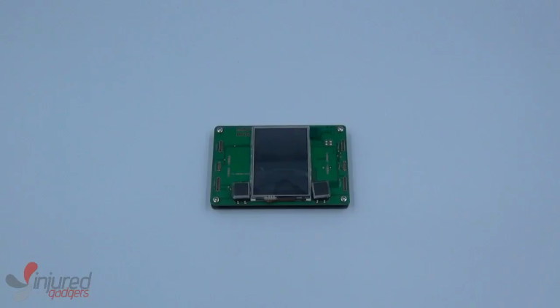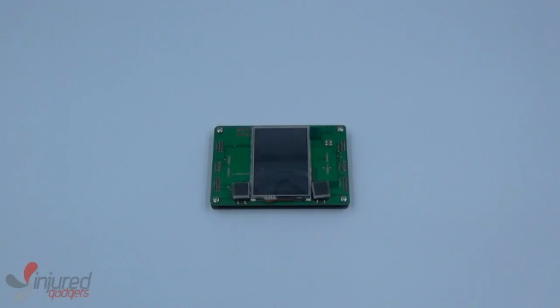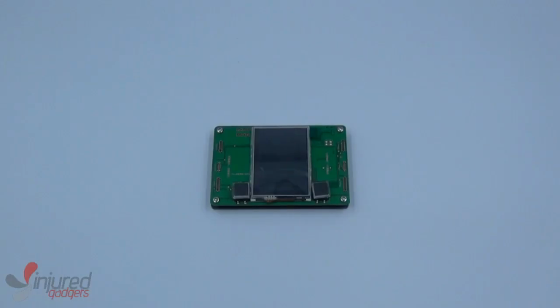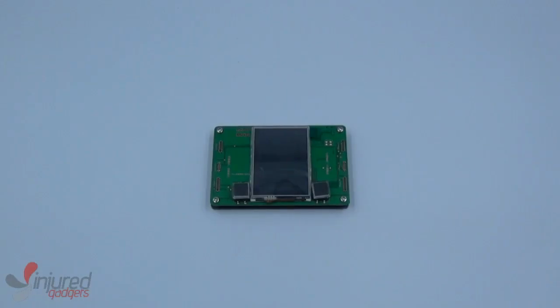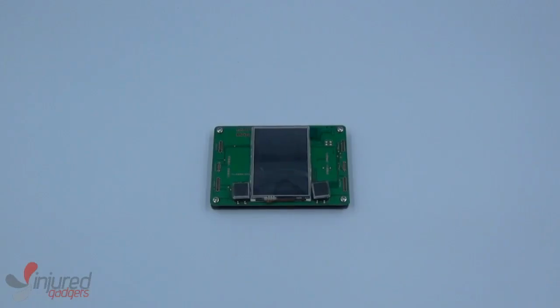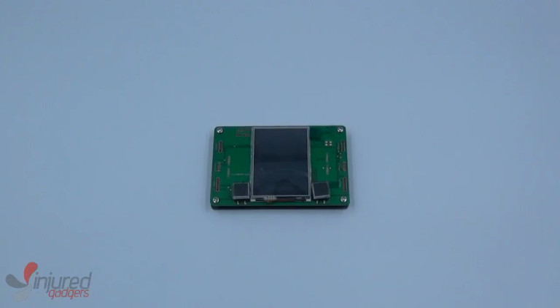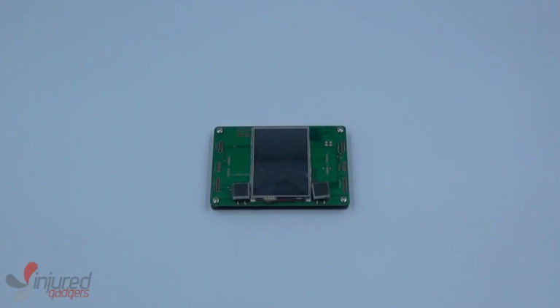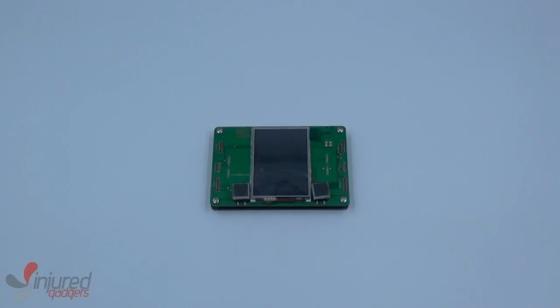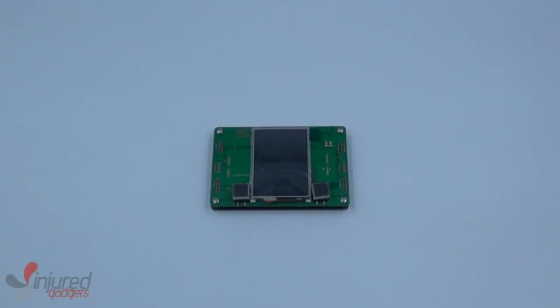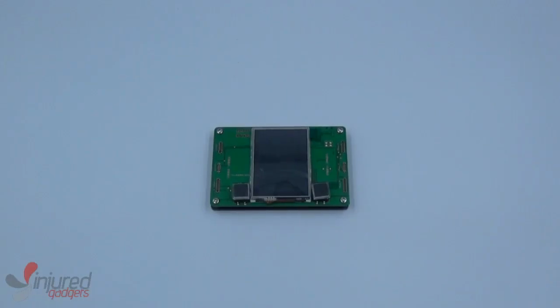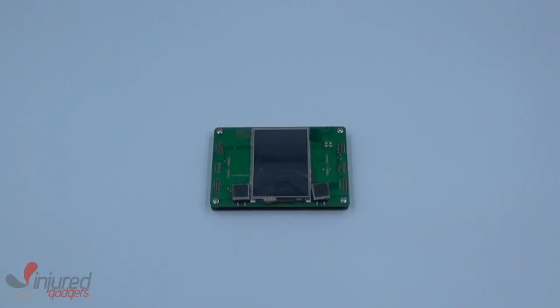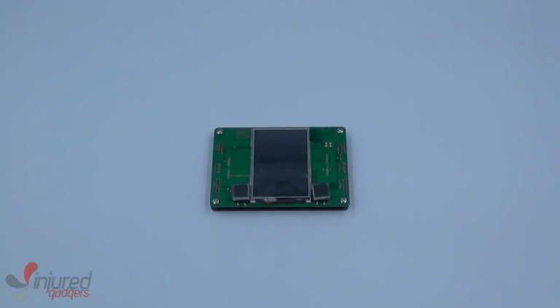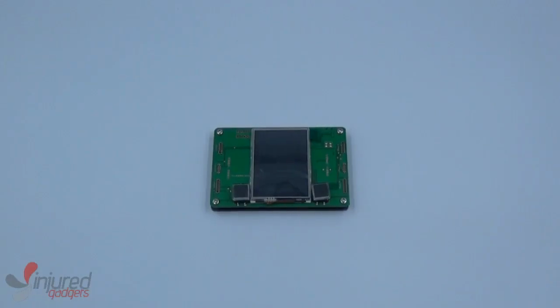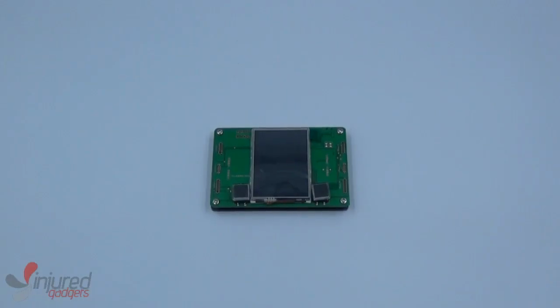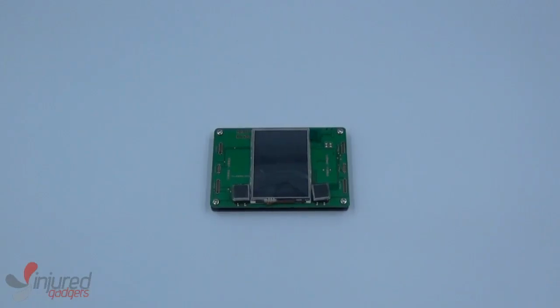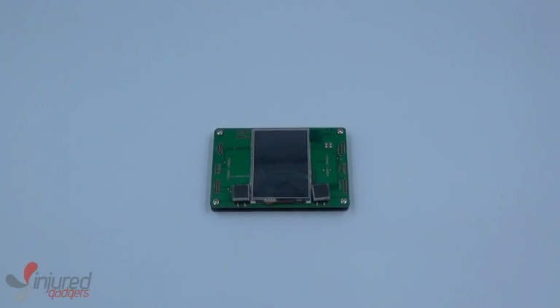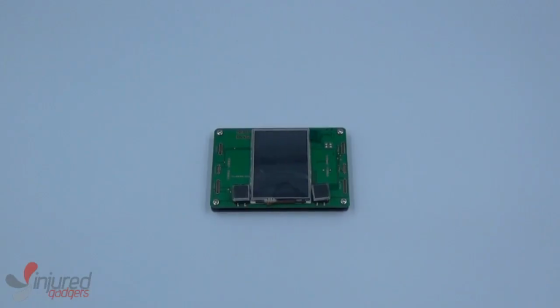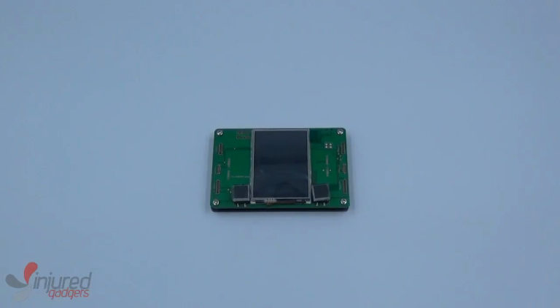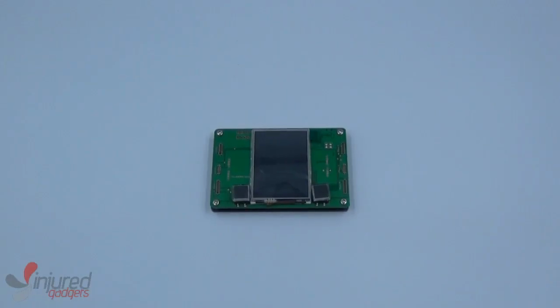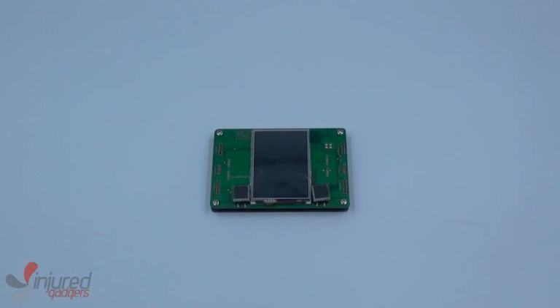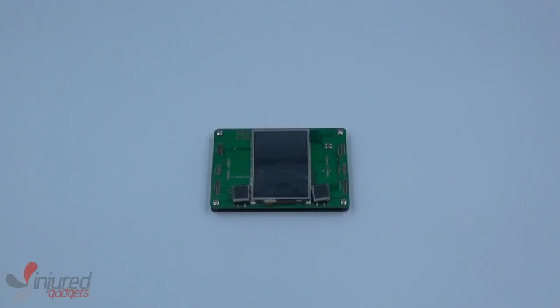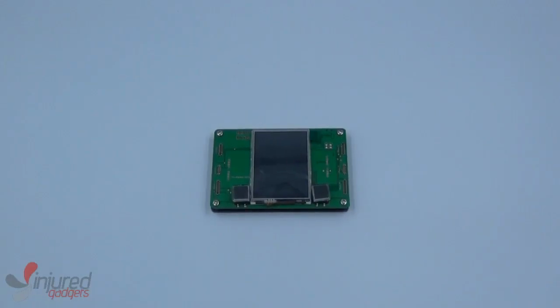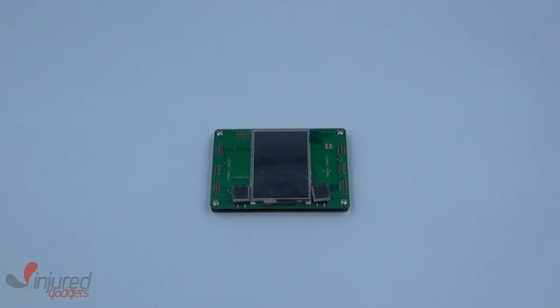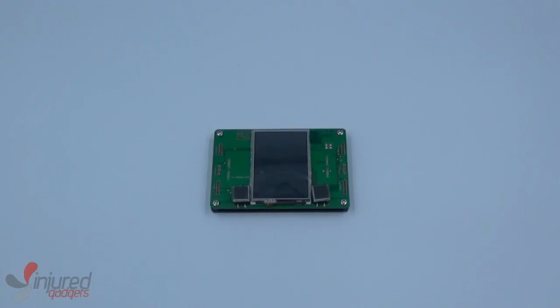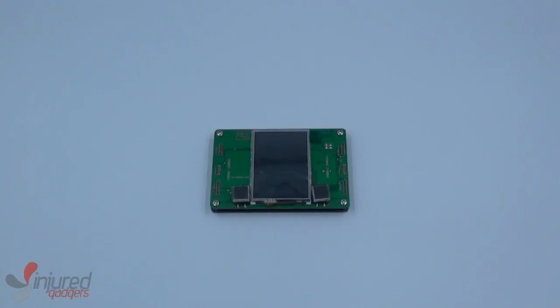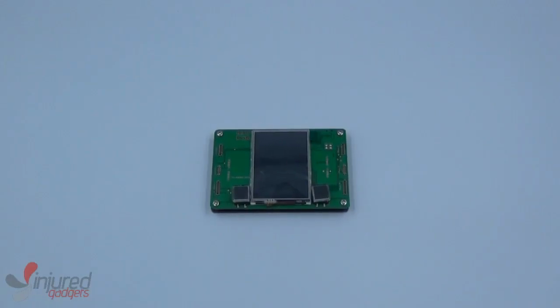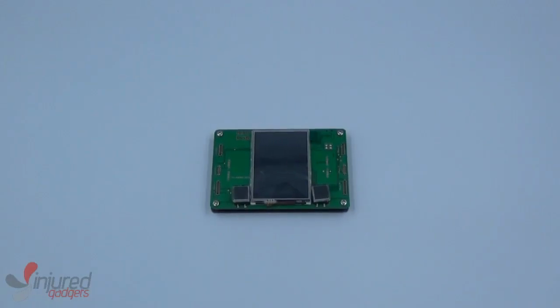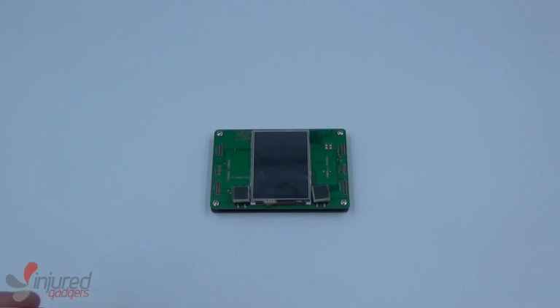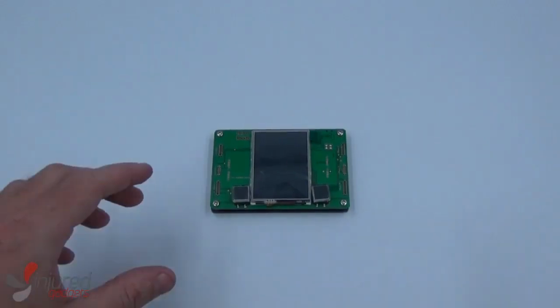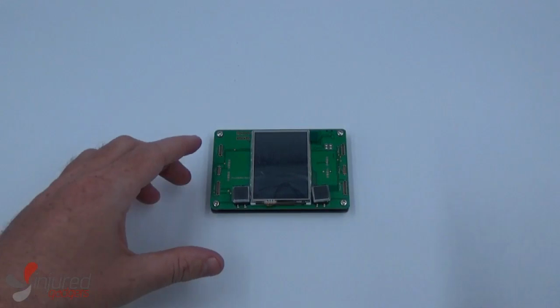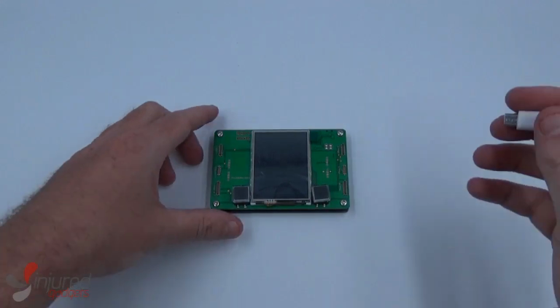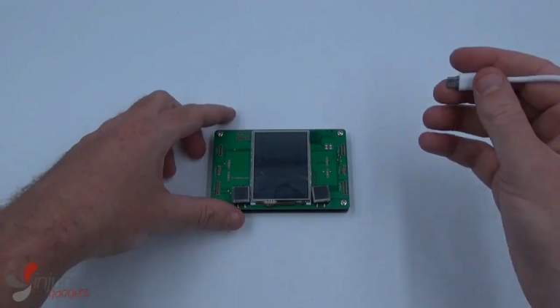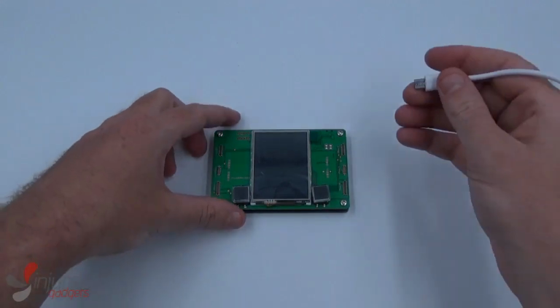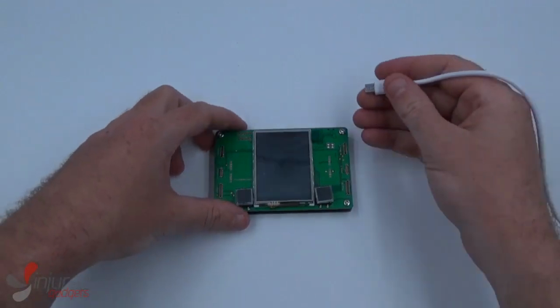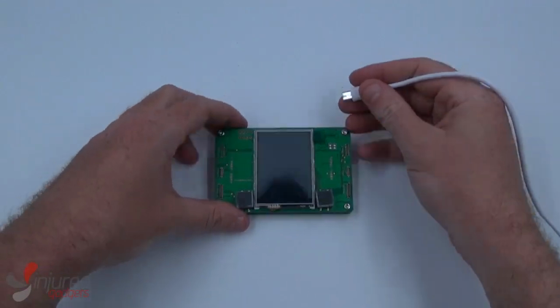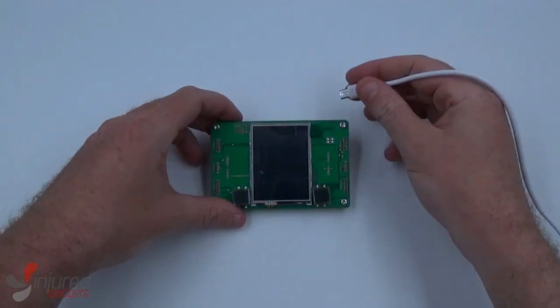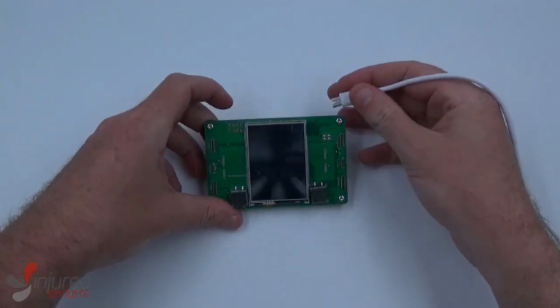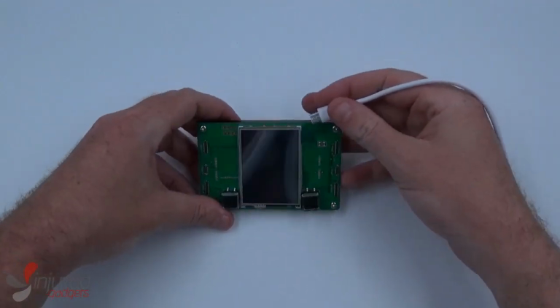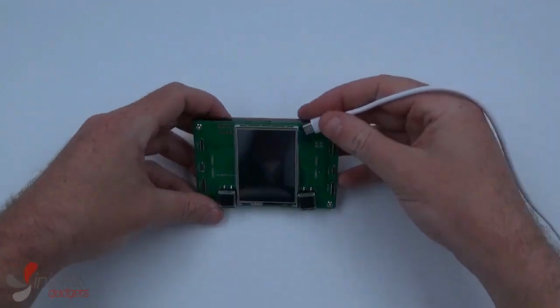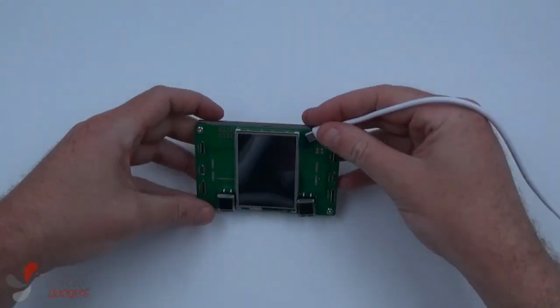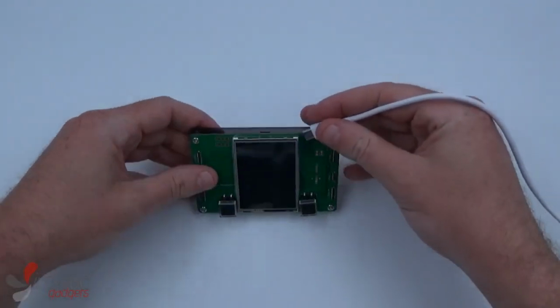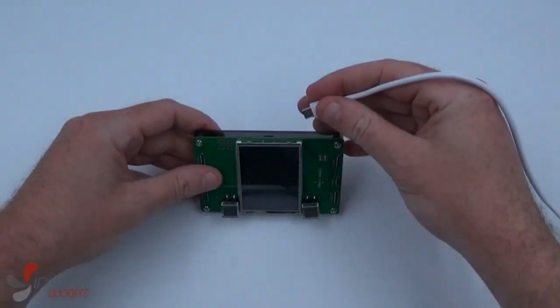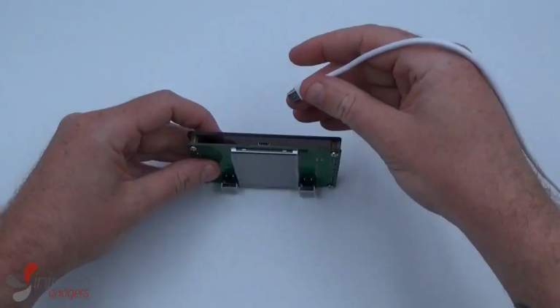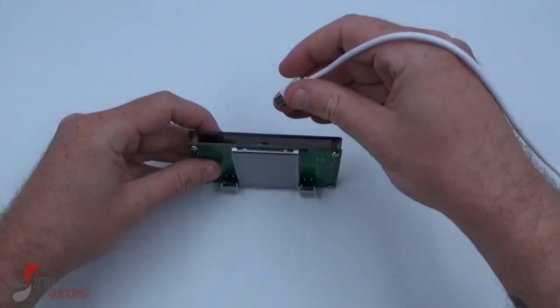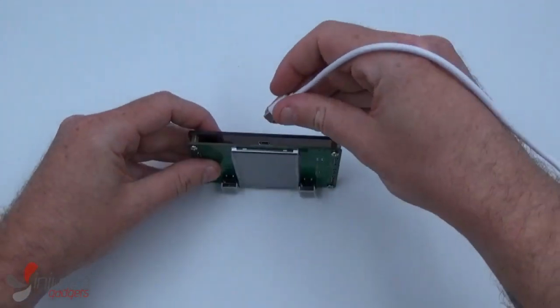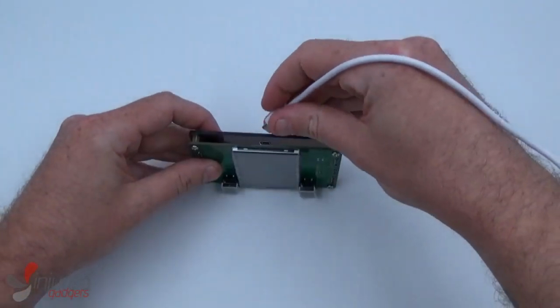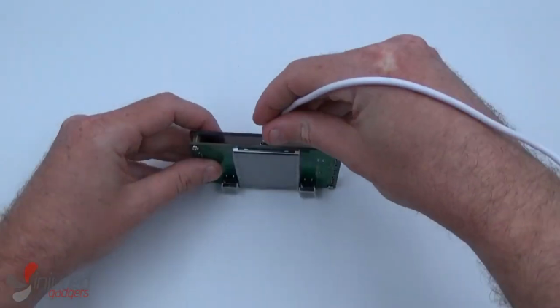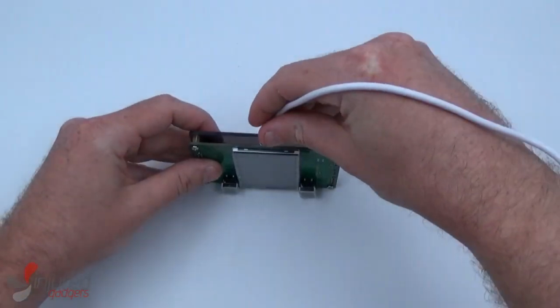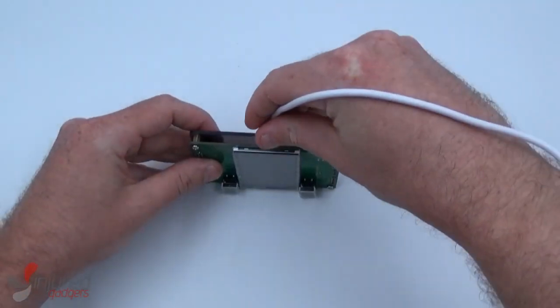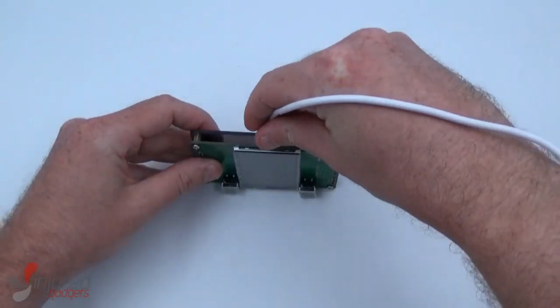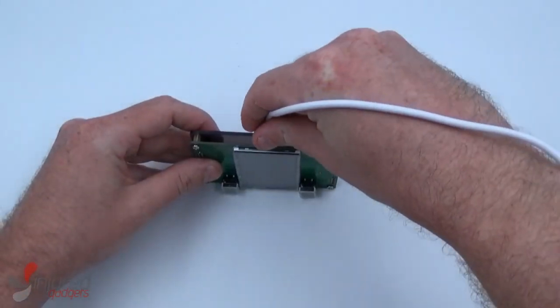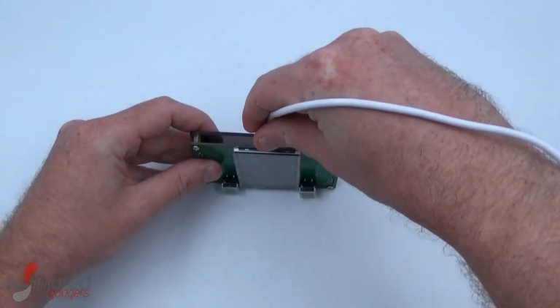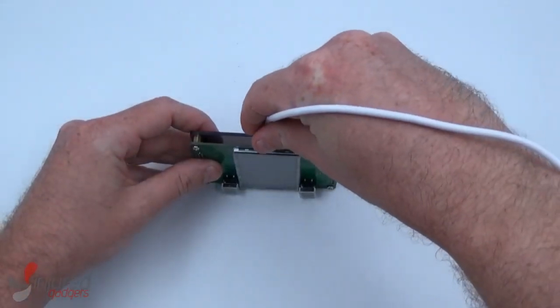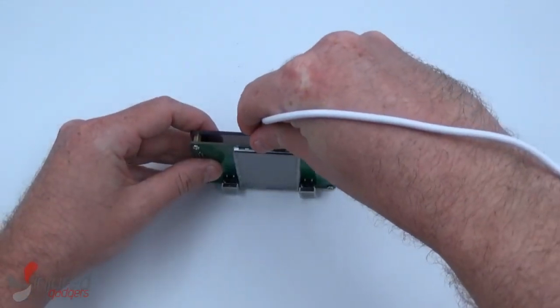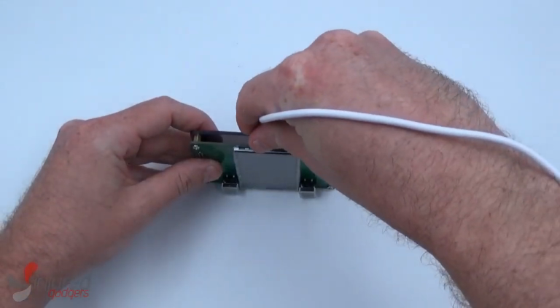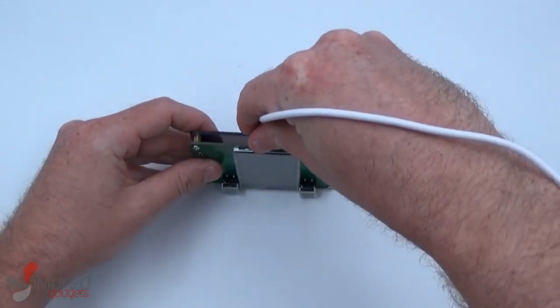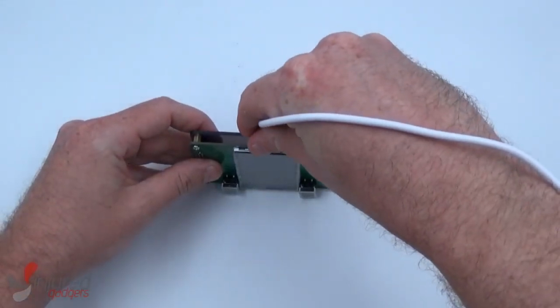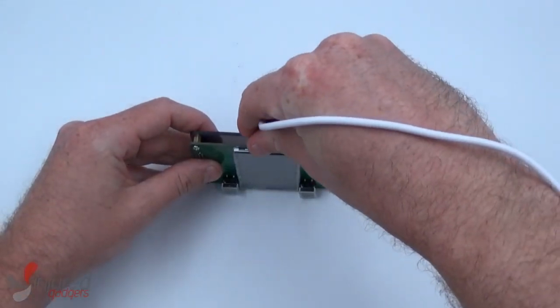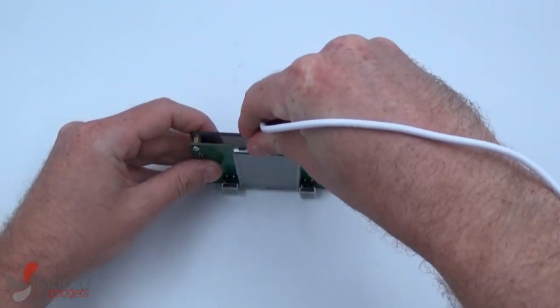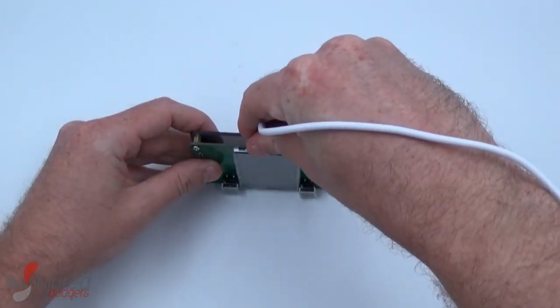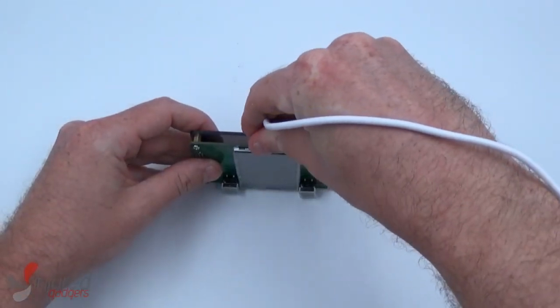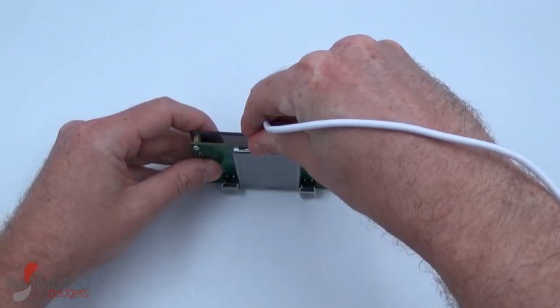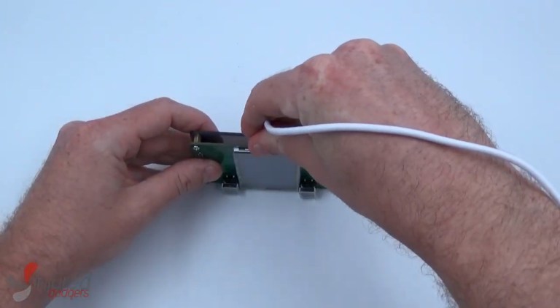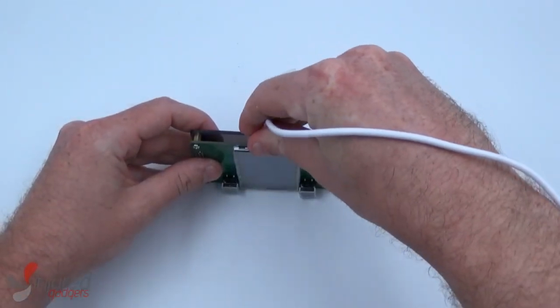Welcome to the Injured Gadgets YouTube channel. Today we'll be demonstrating the ambient light sensor calibrator for the iPhone 8 and 8 Plus.